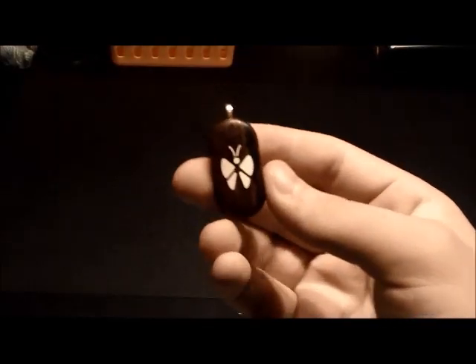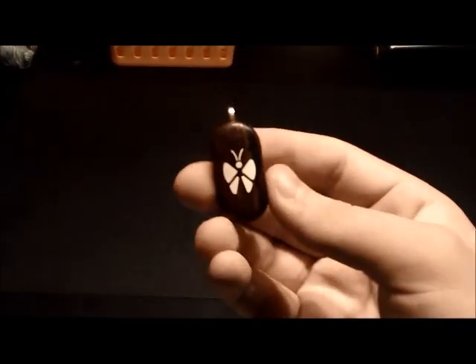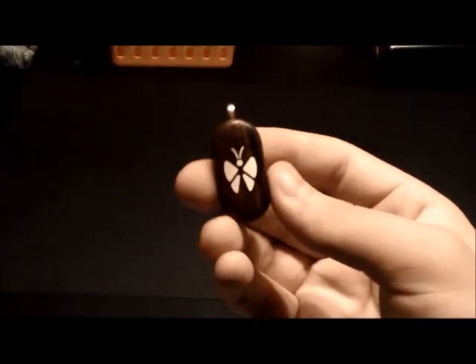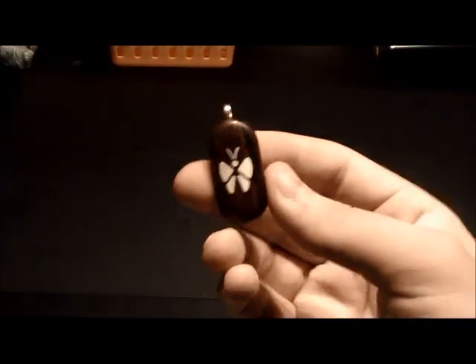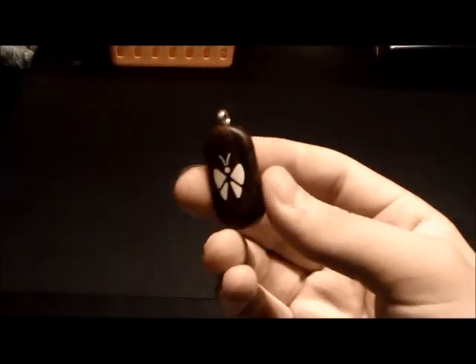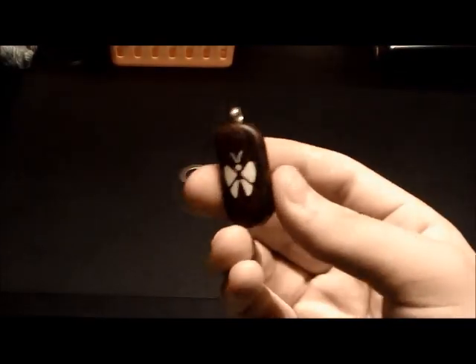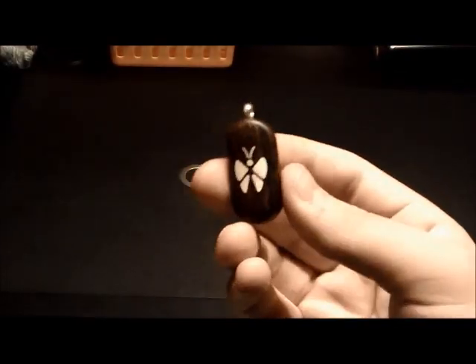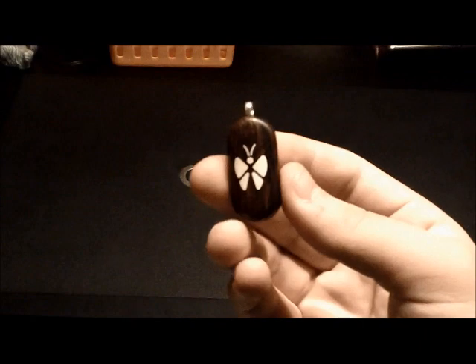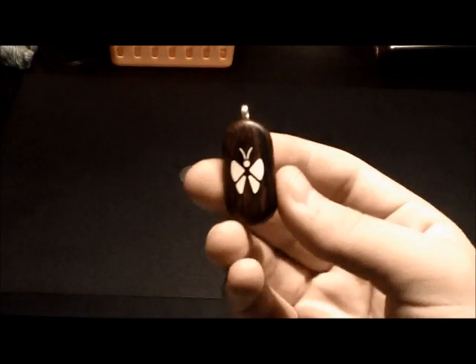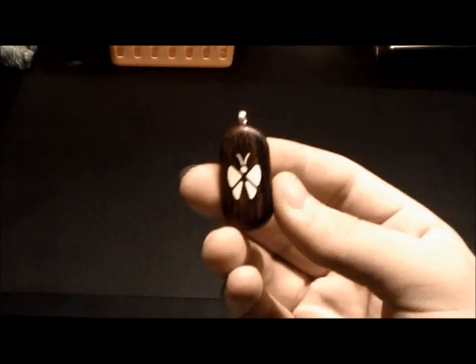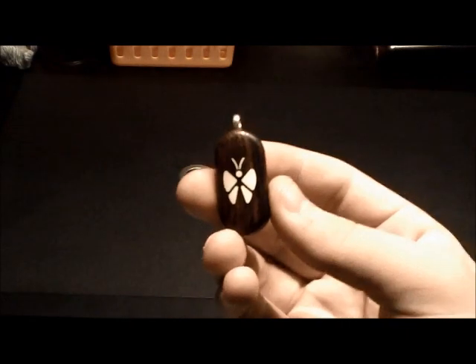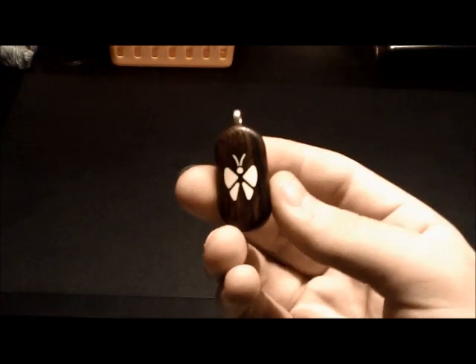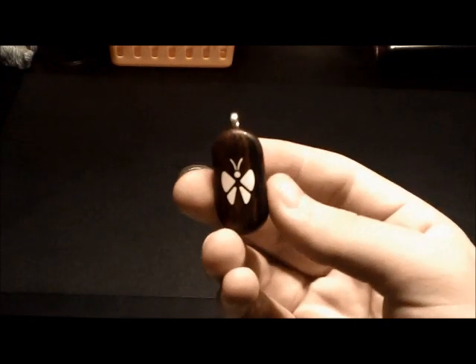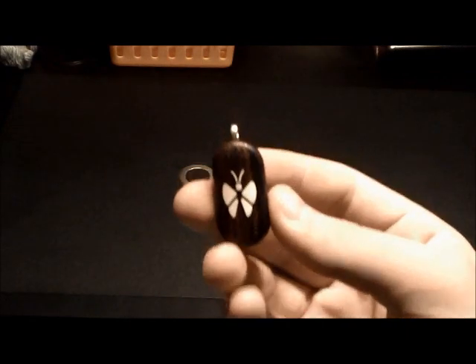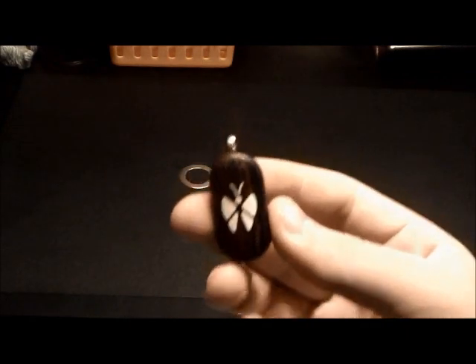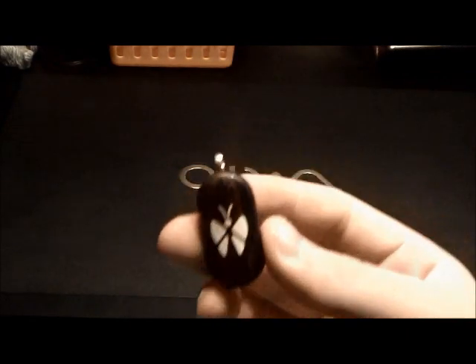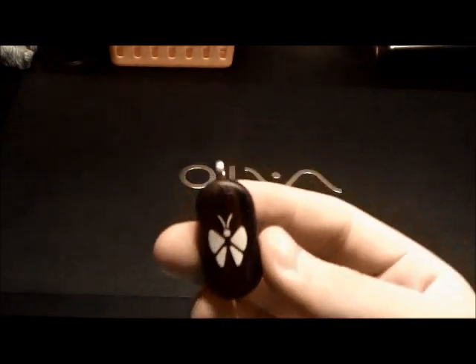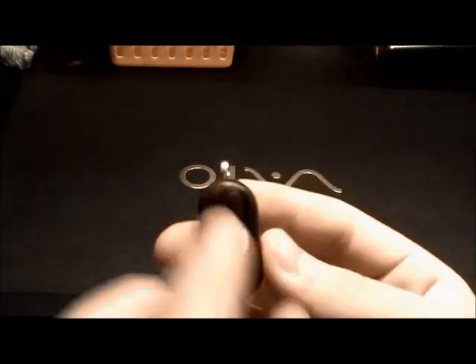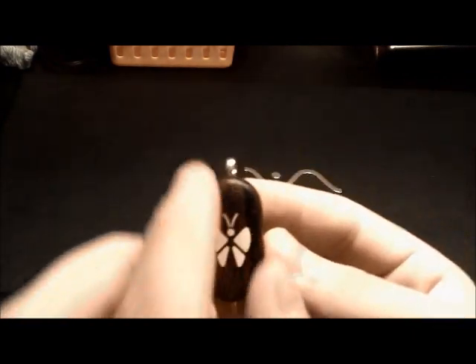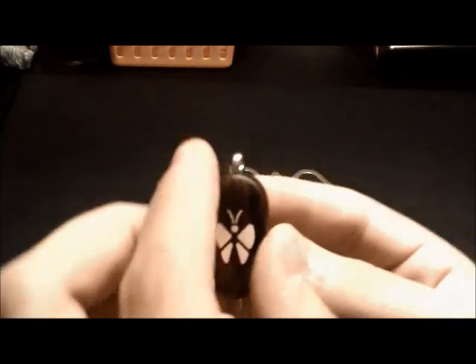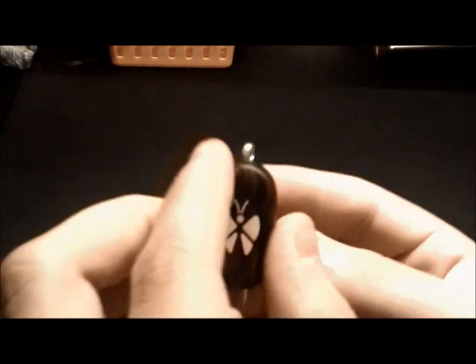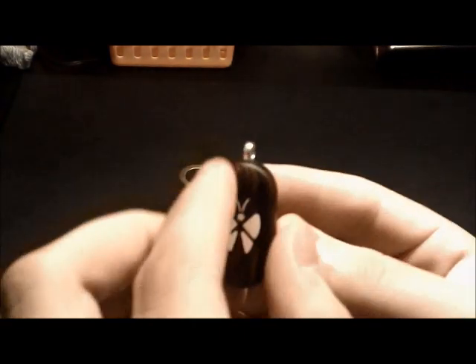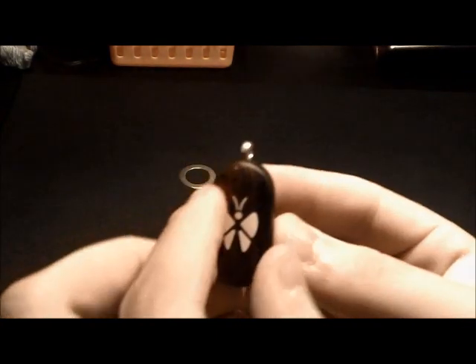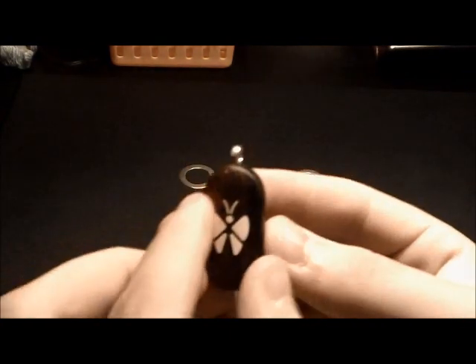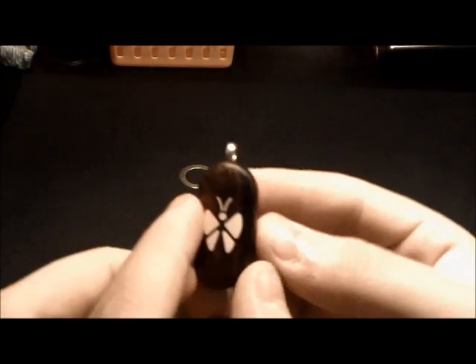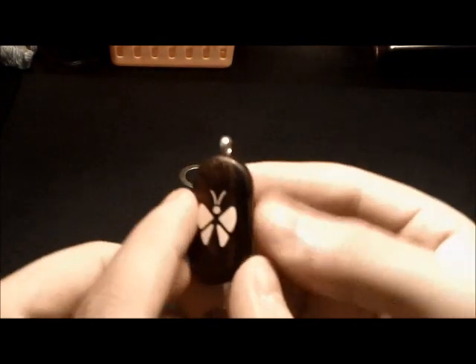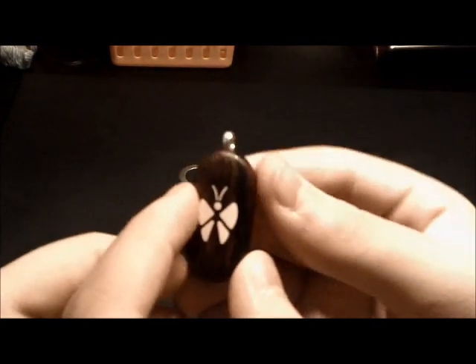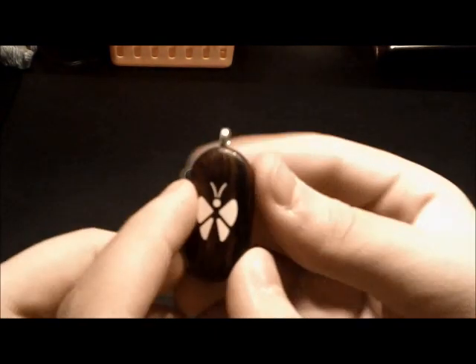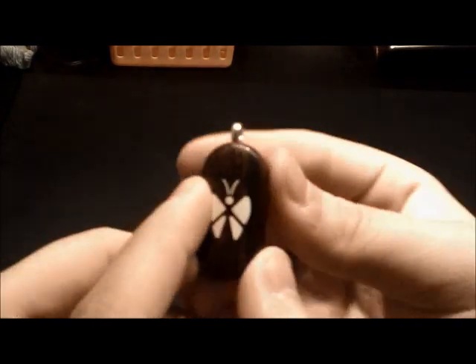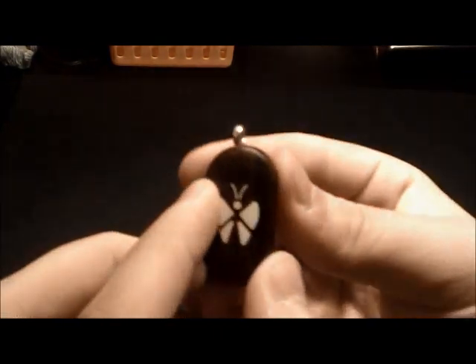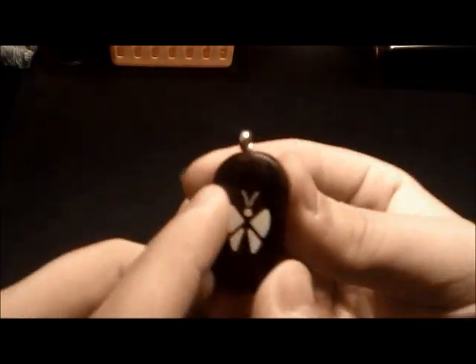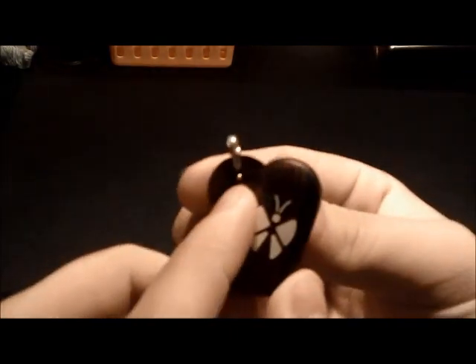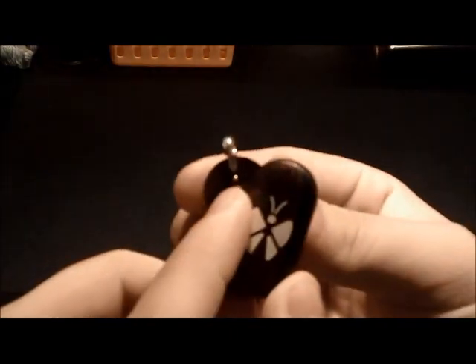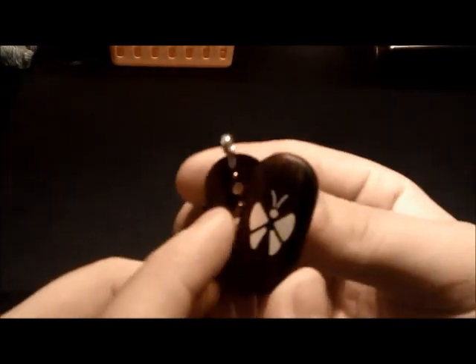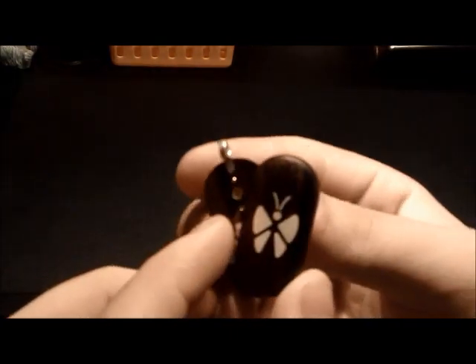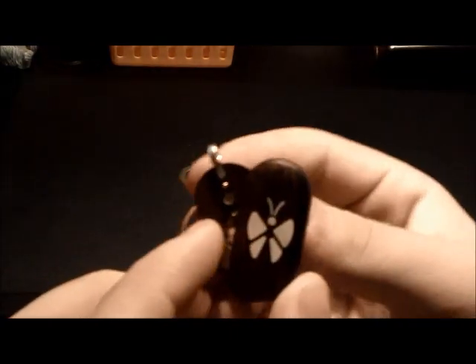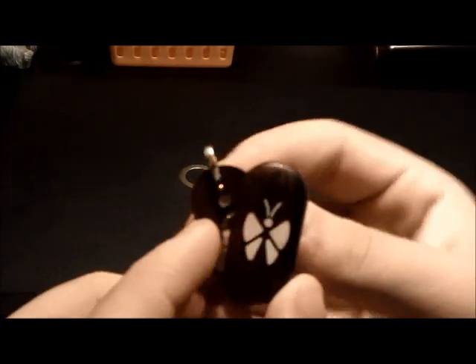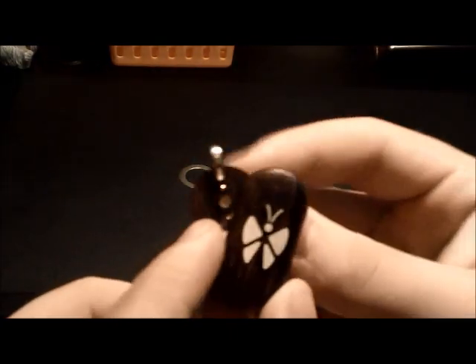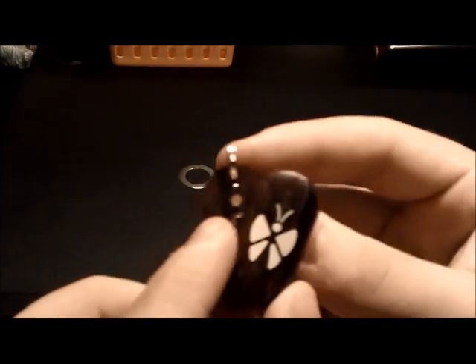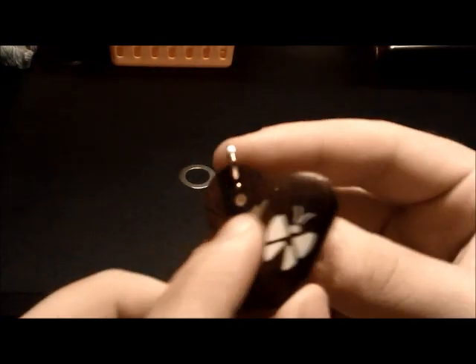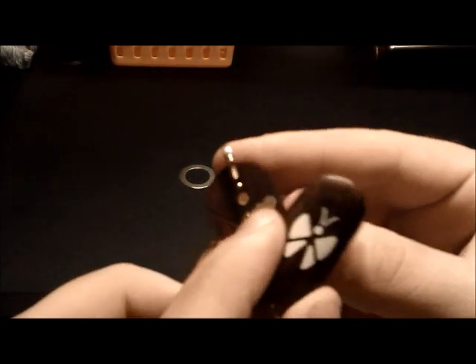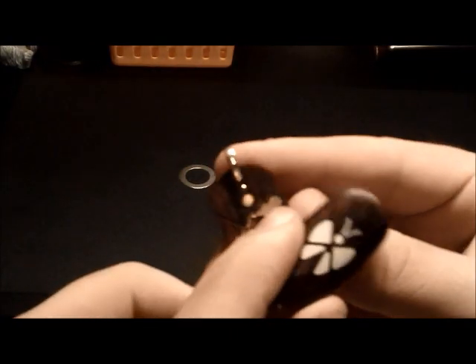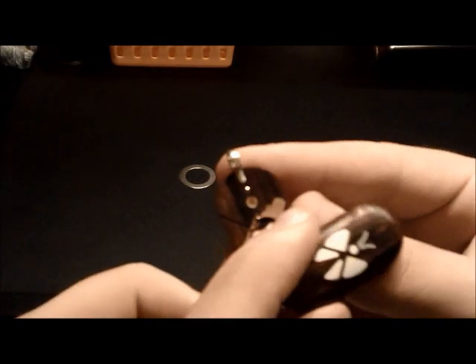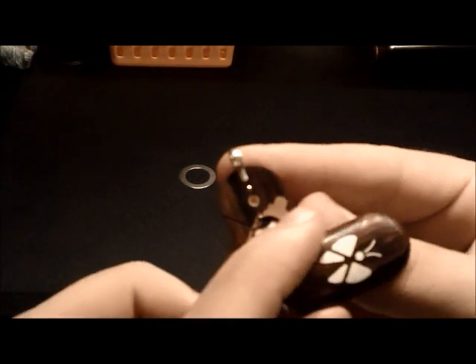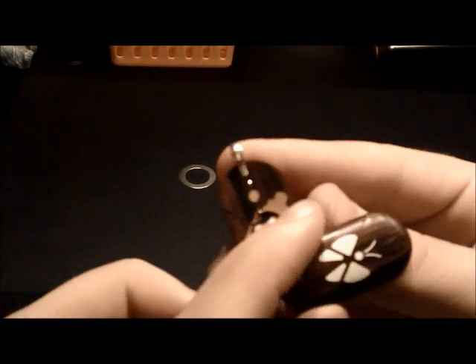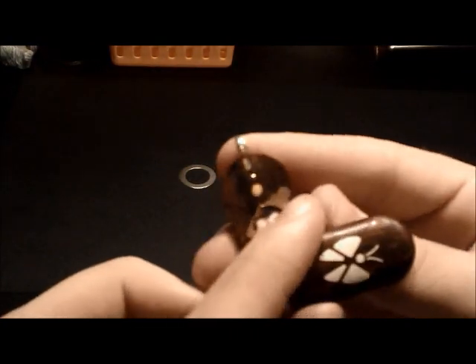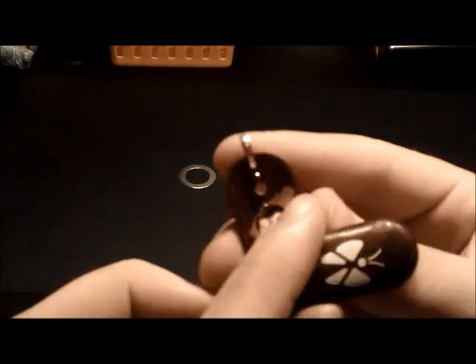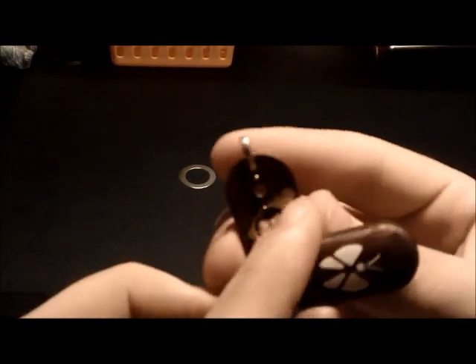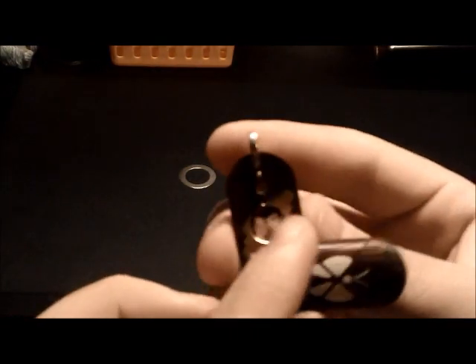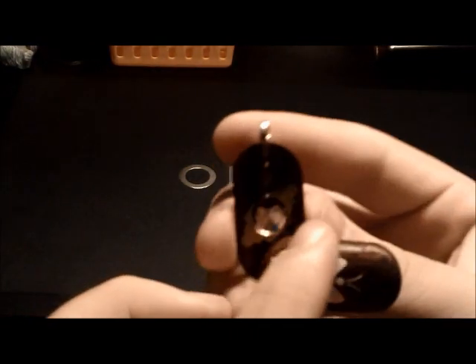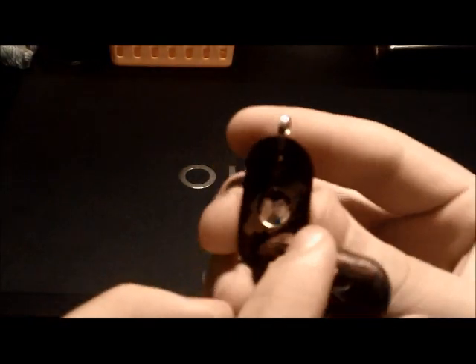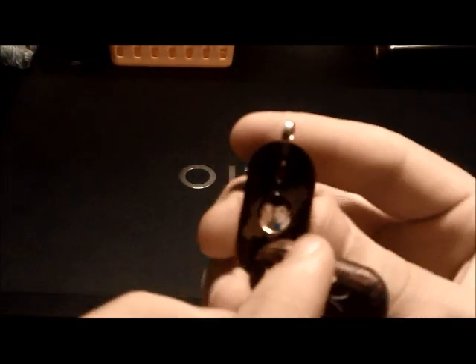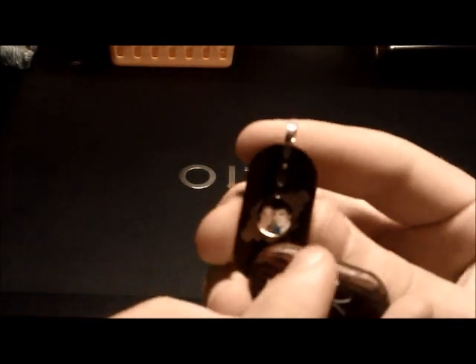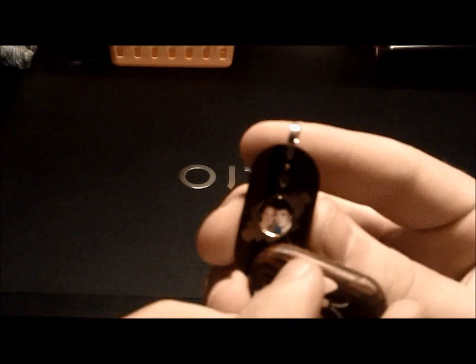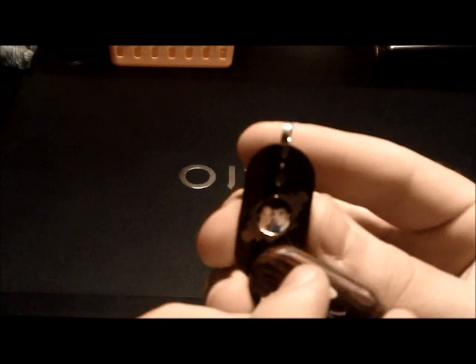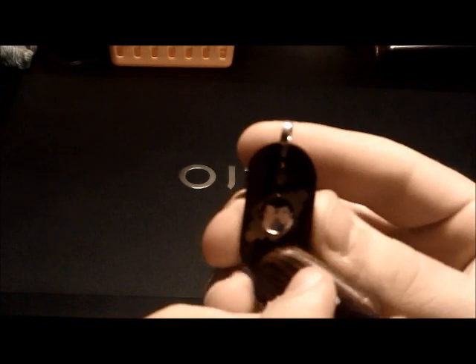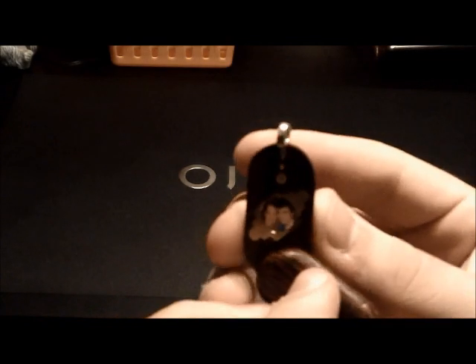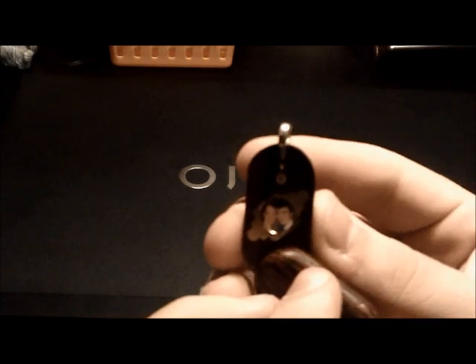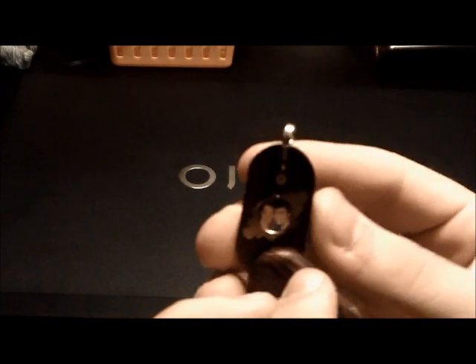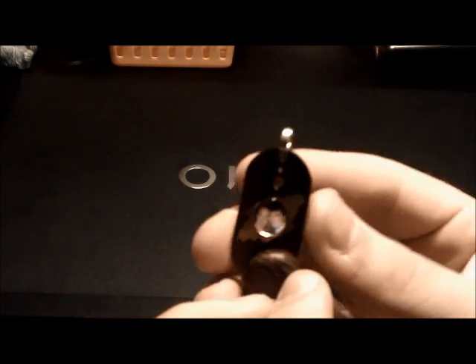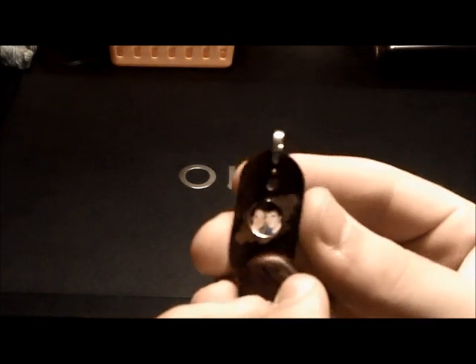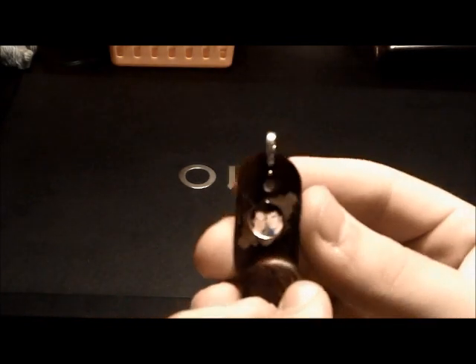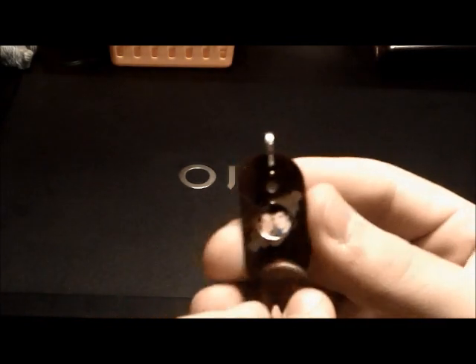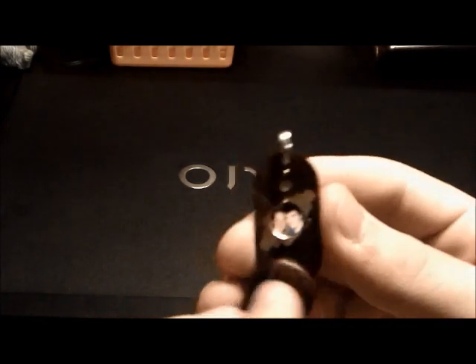How do I change the picture in my illusionist locket? You have it right here, and you see the pictures in there, but you want a different picture.